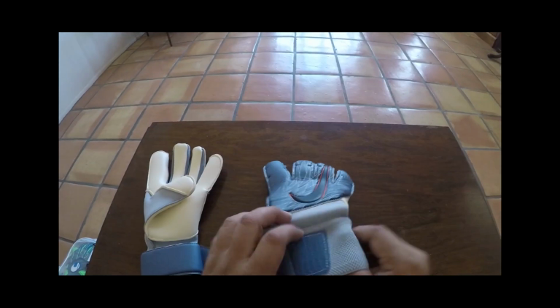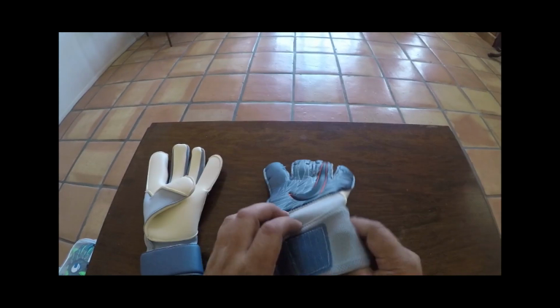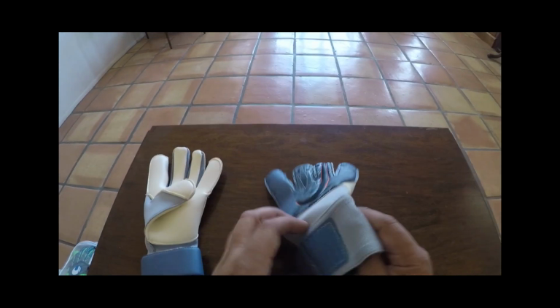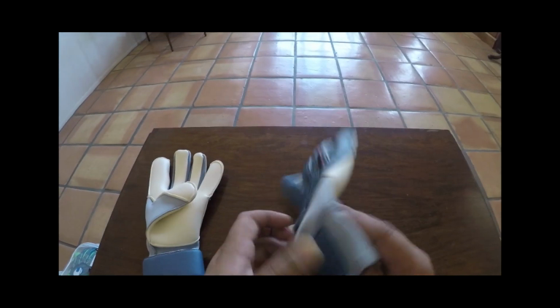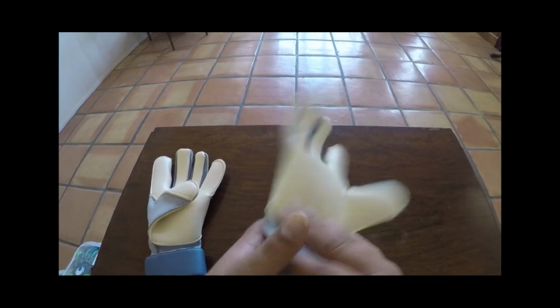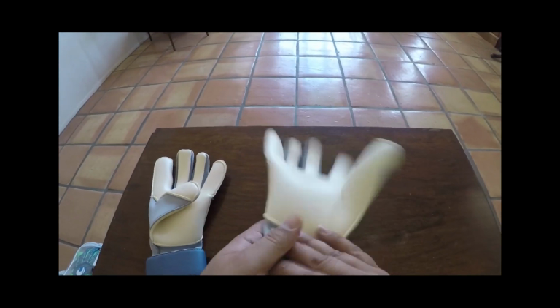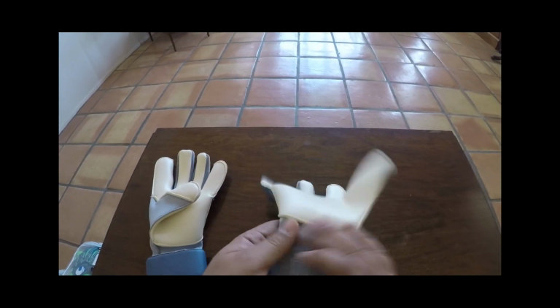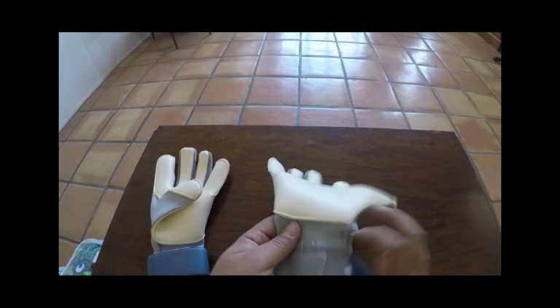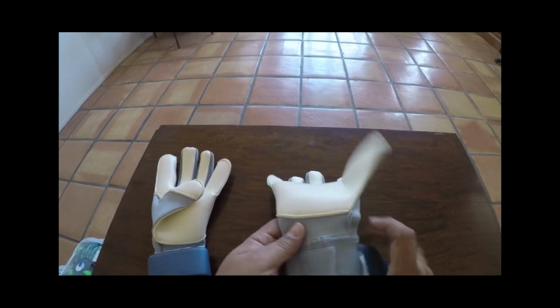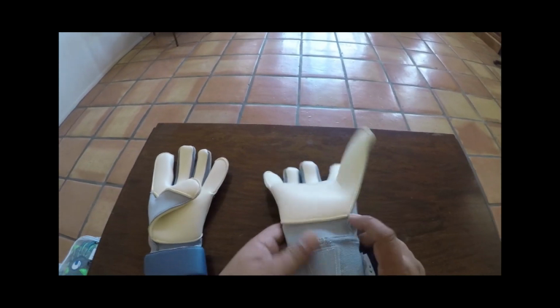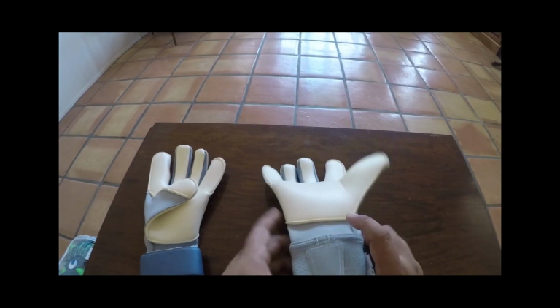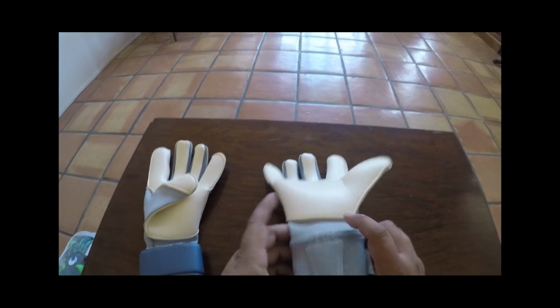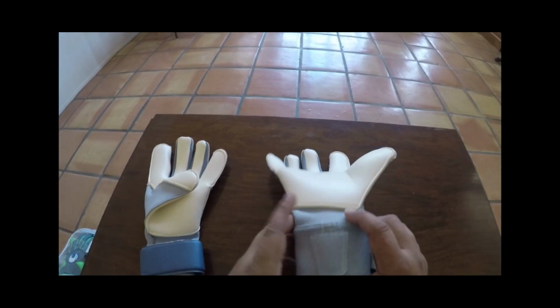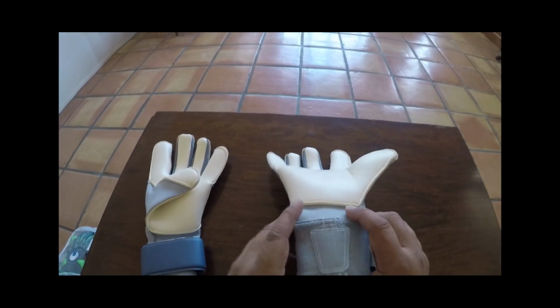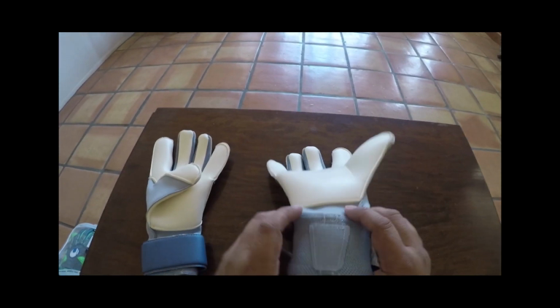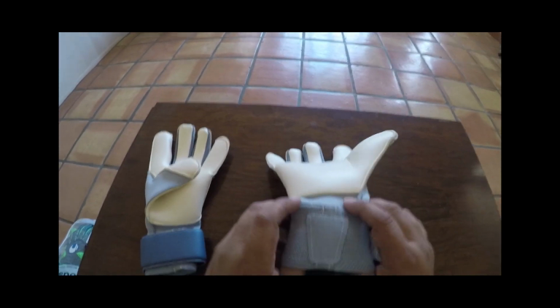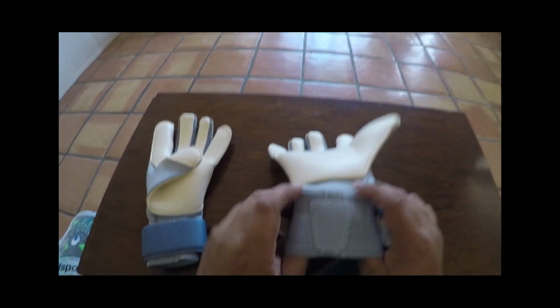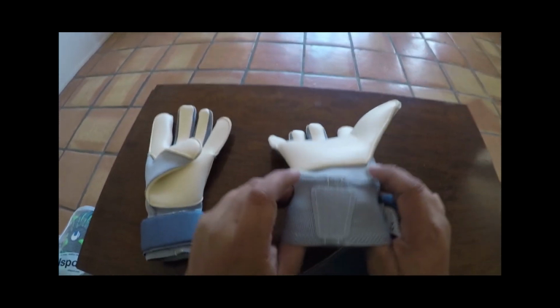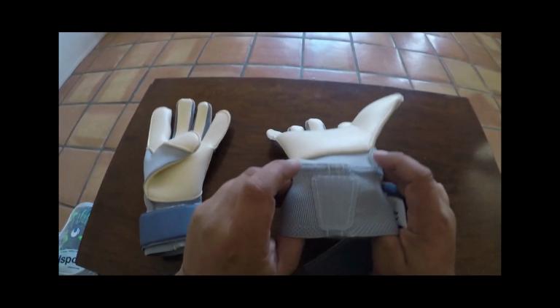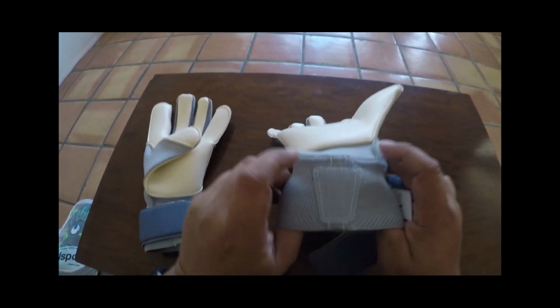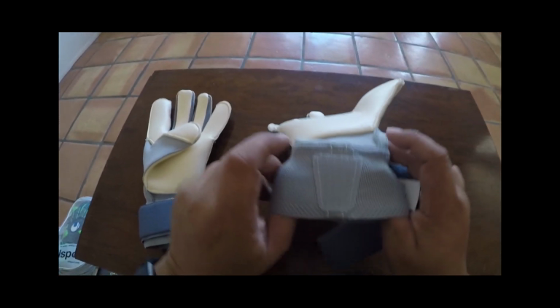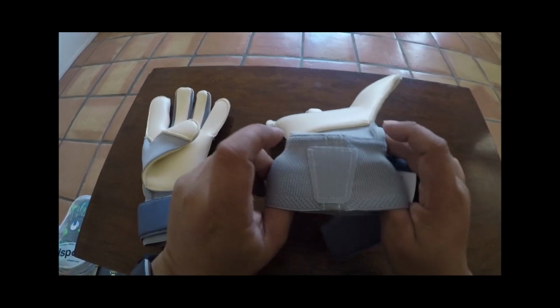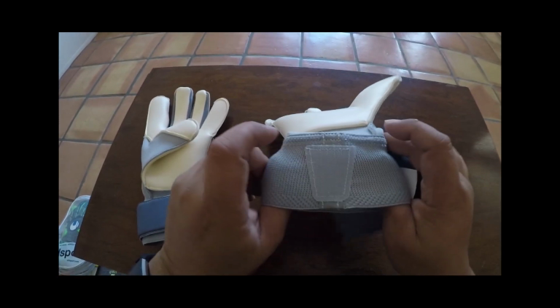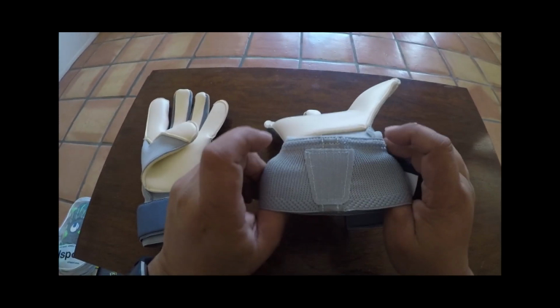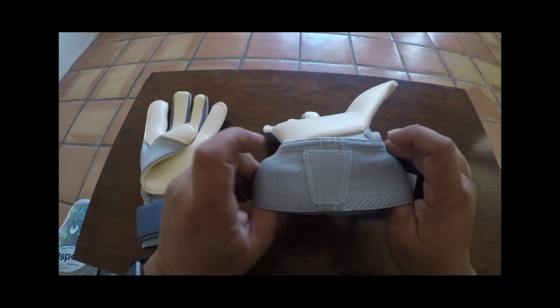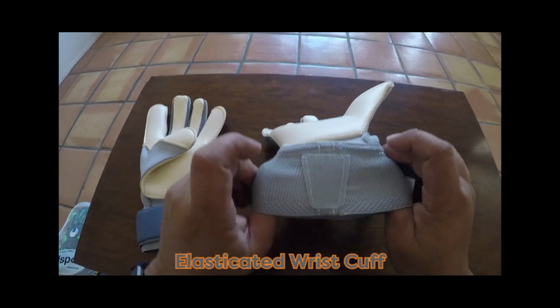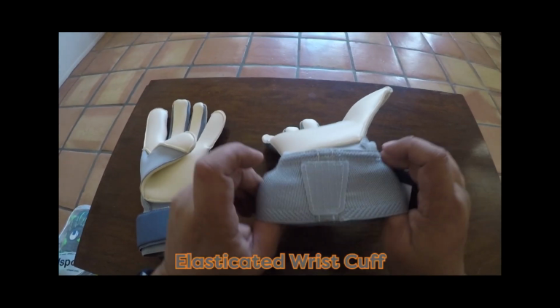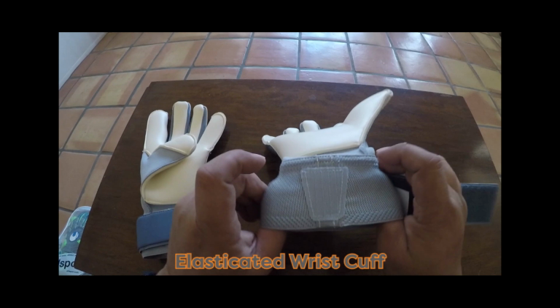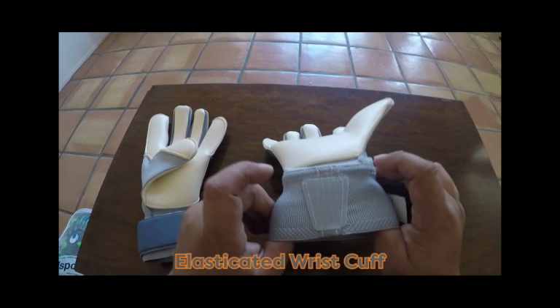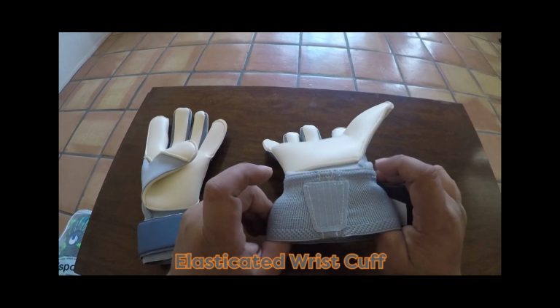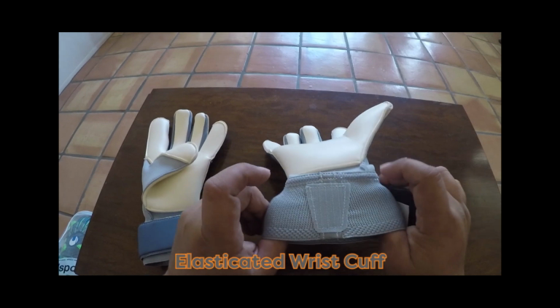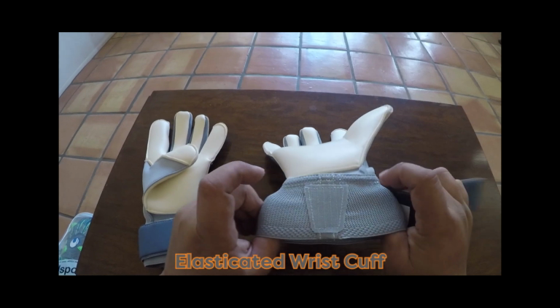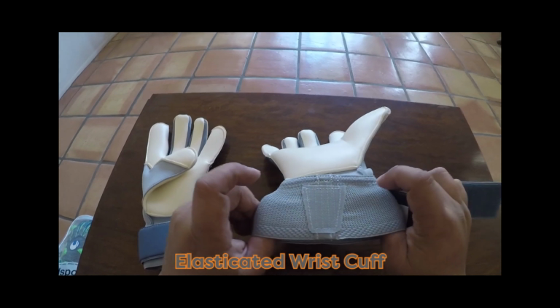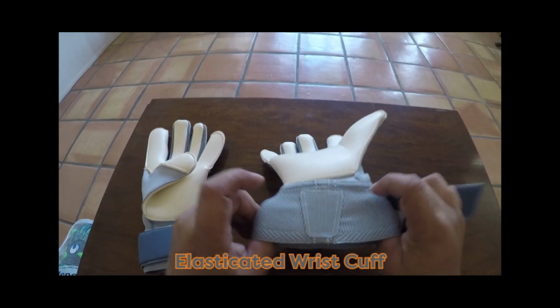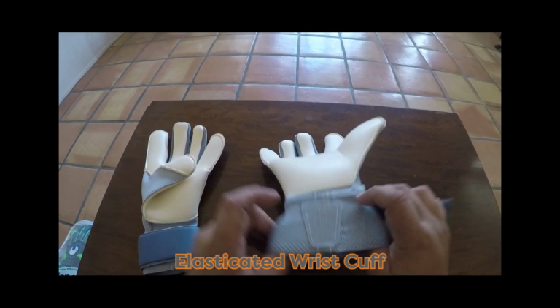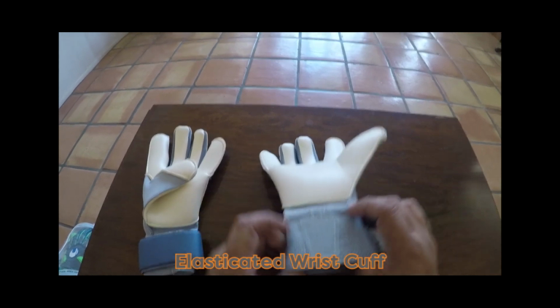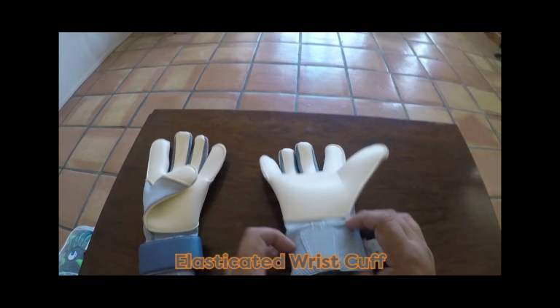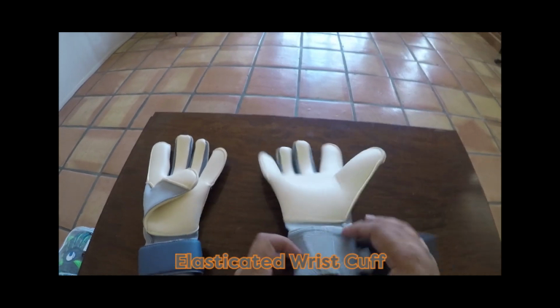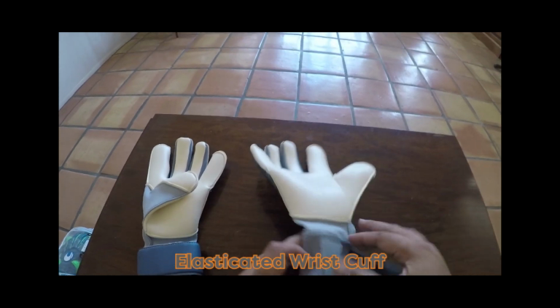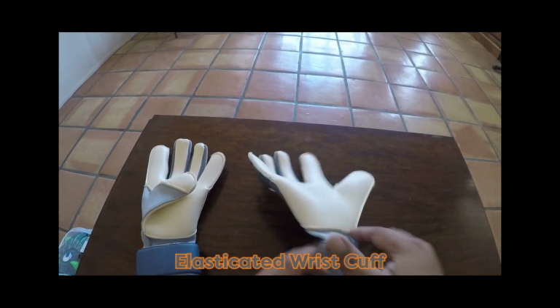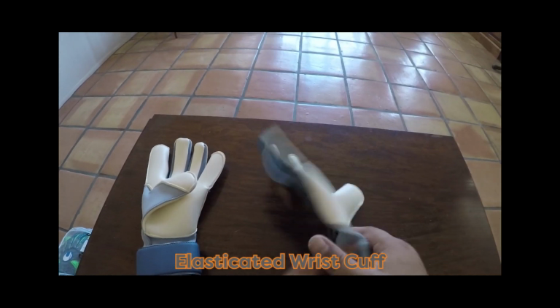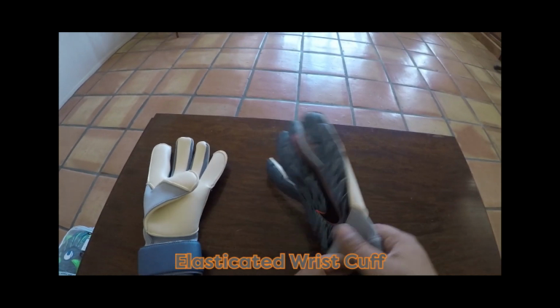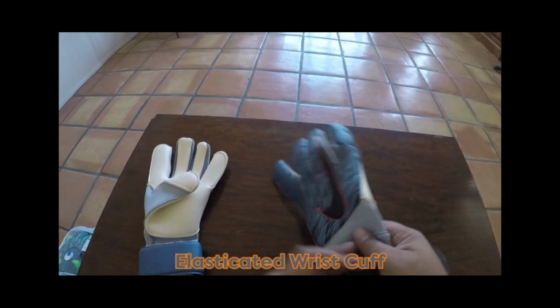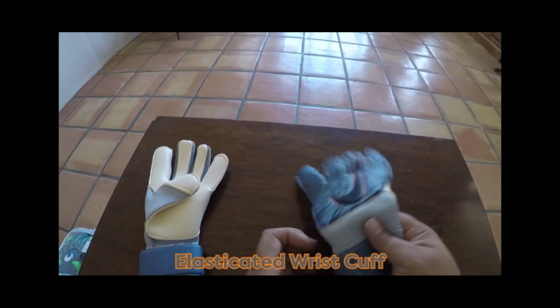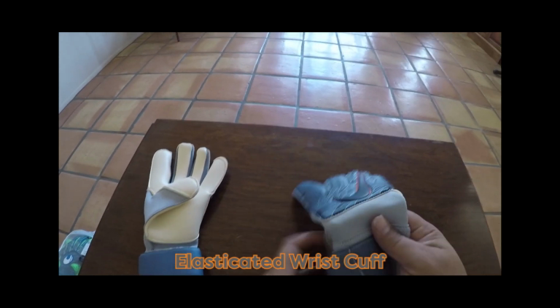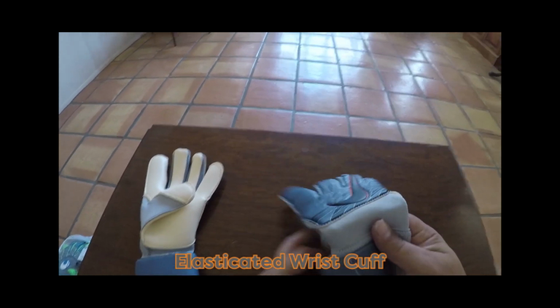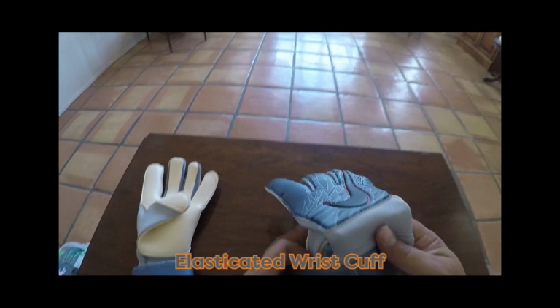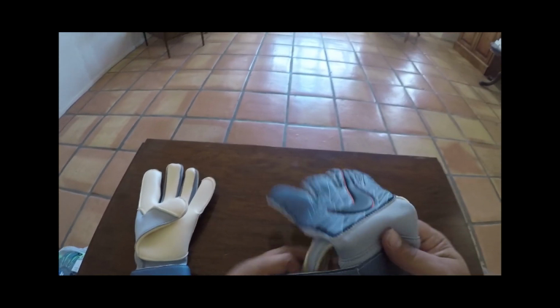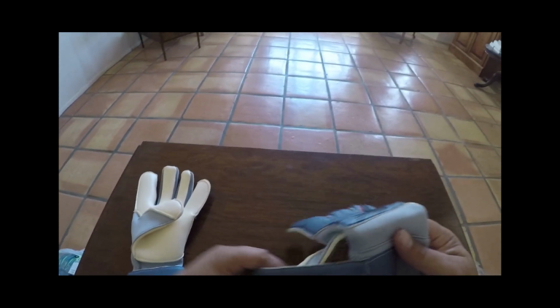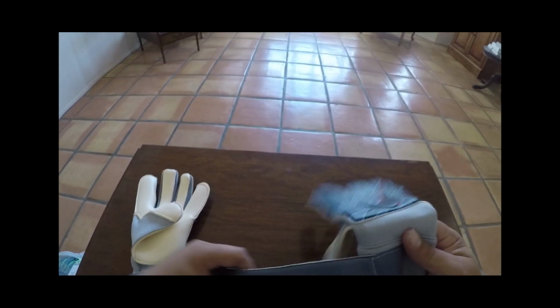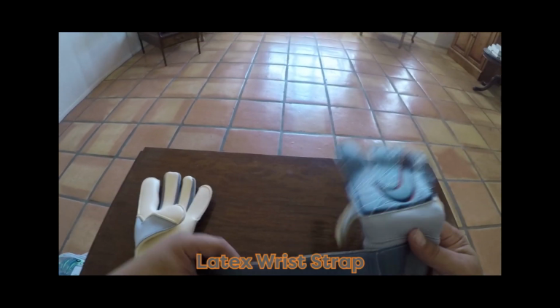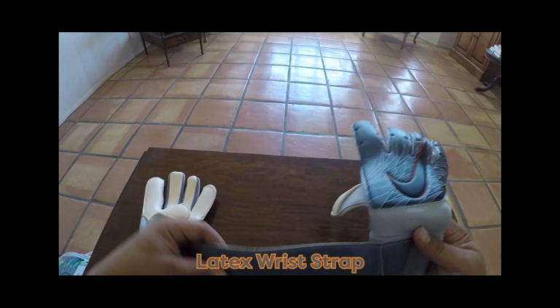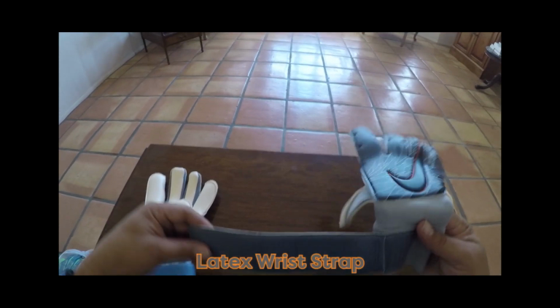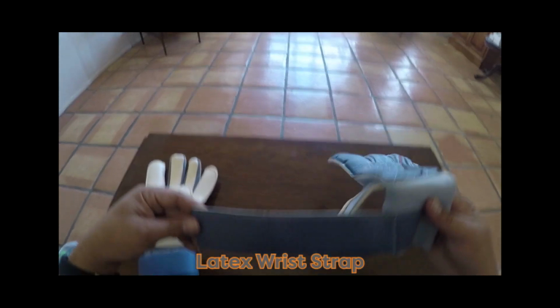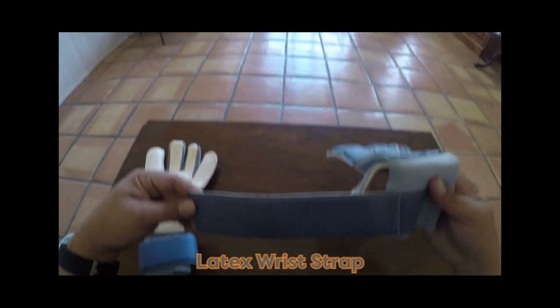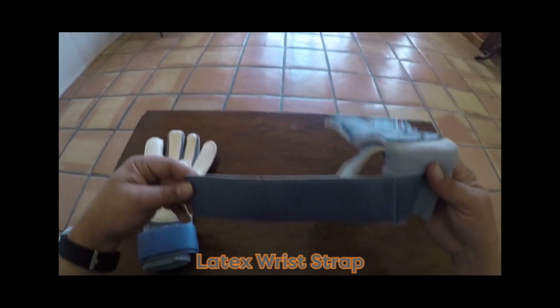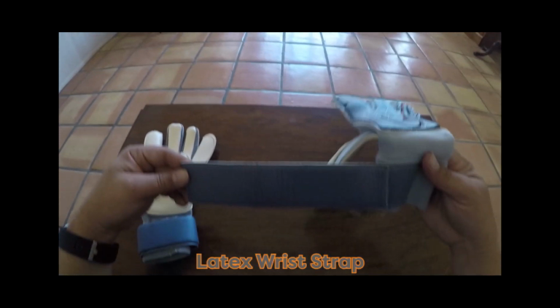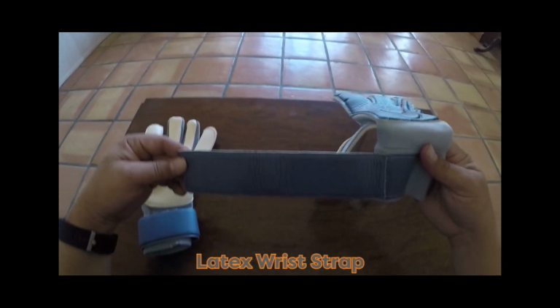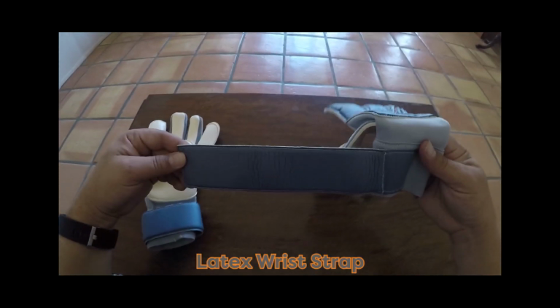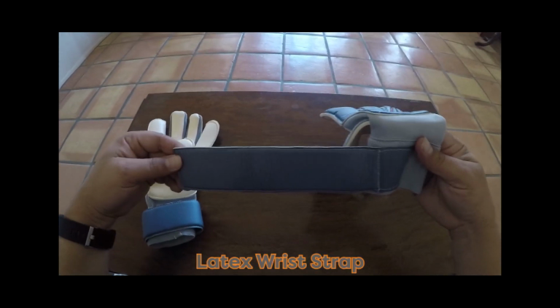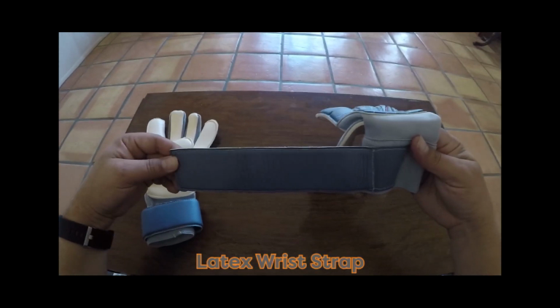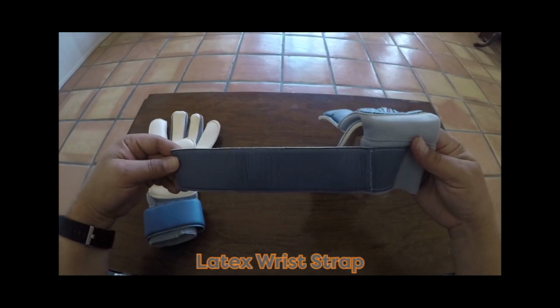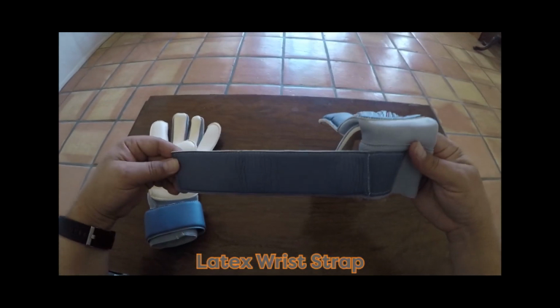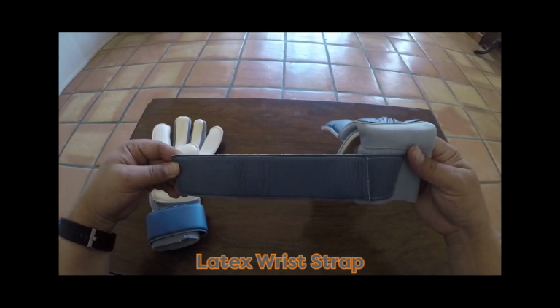The closure system consists of an elasticated wrist cuff and a full latex wrist strap.